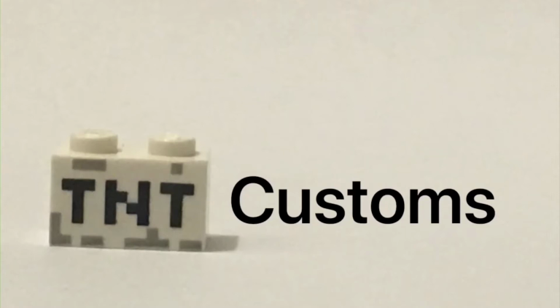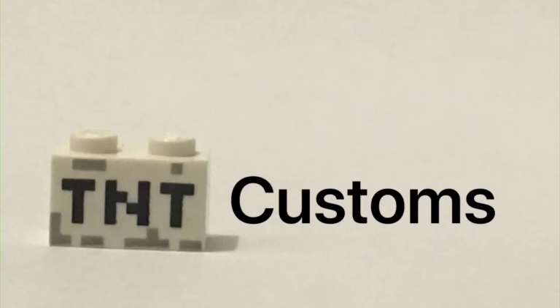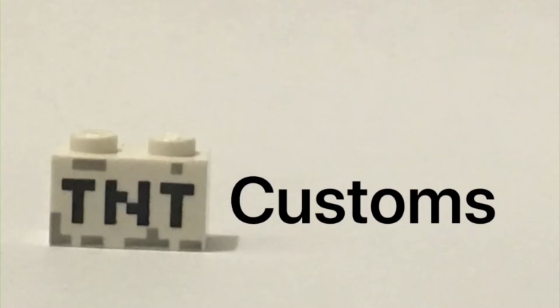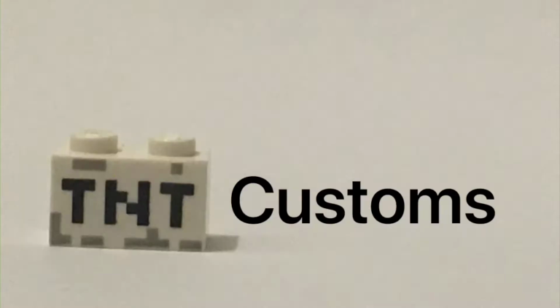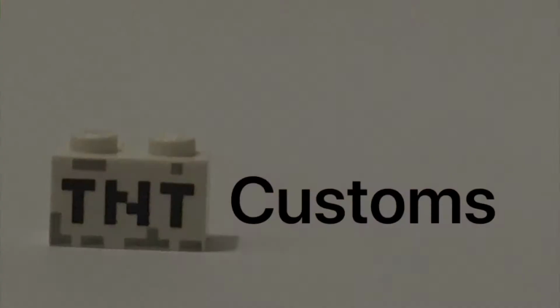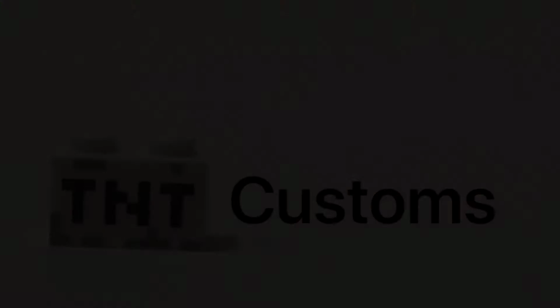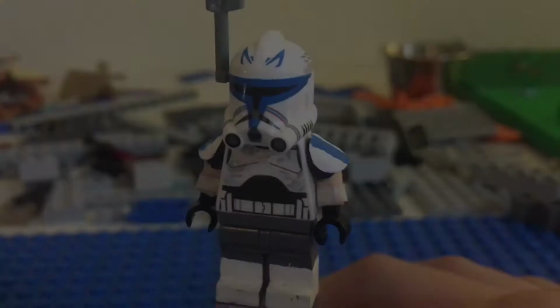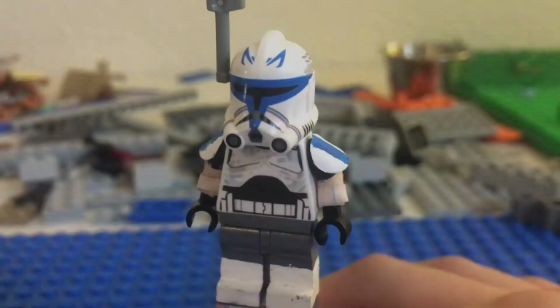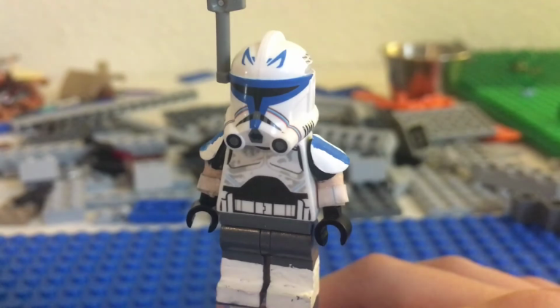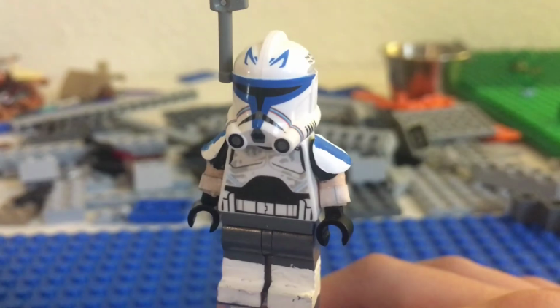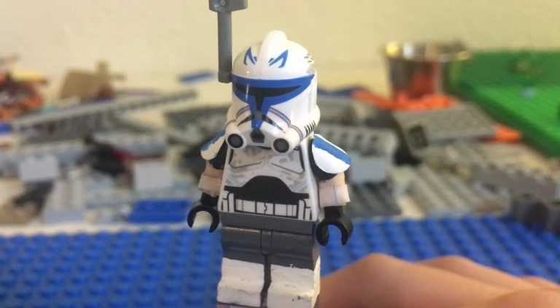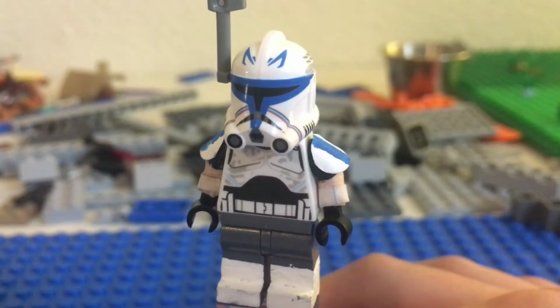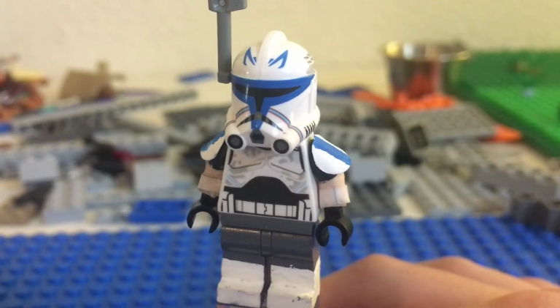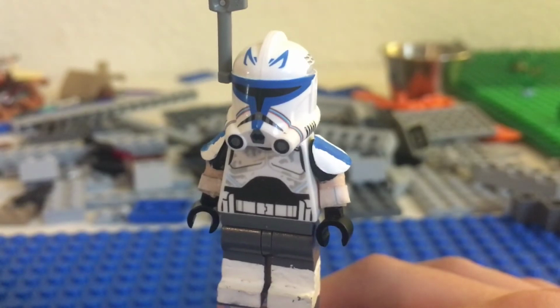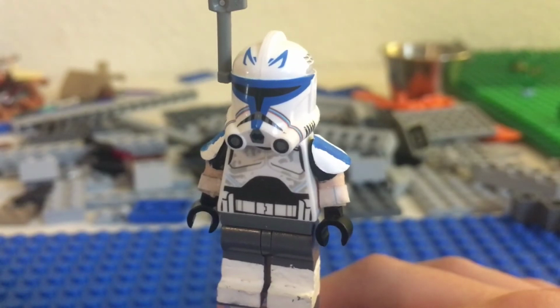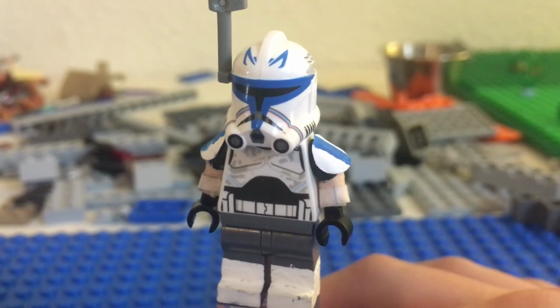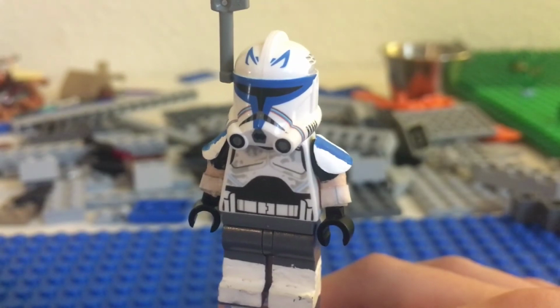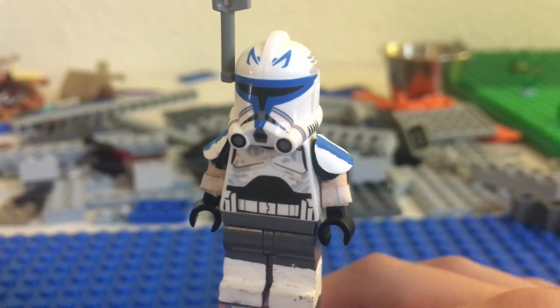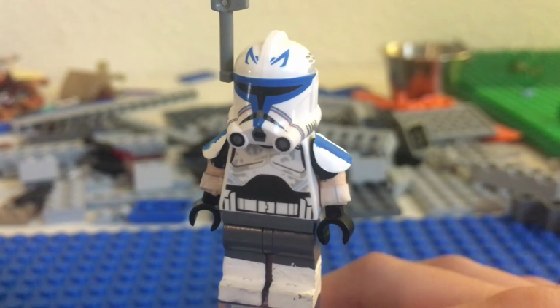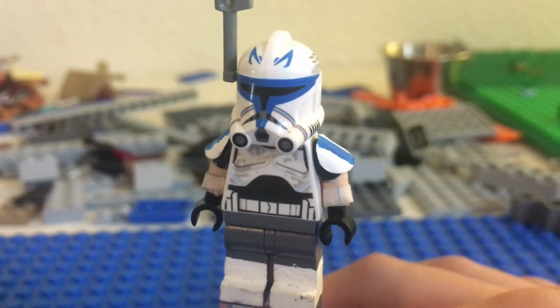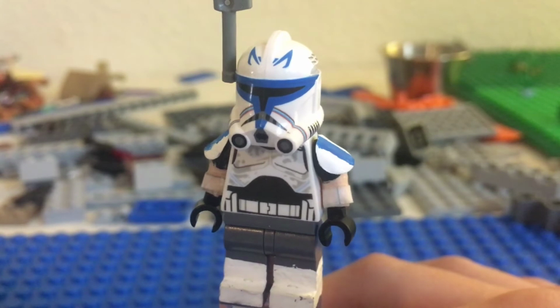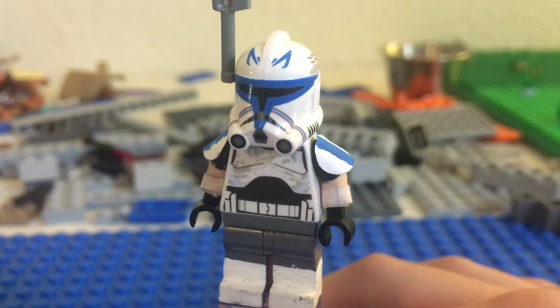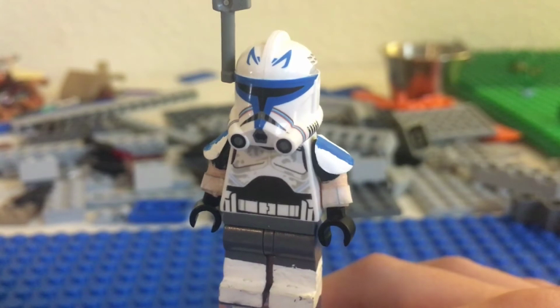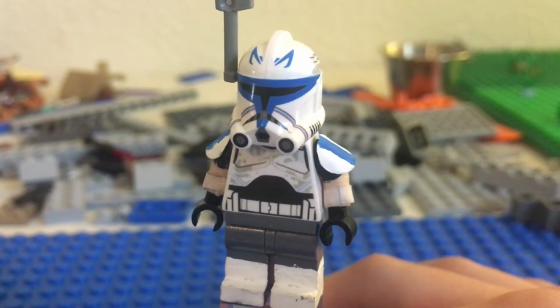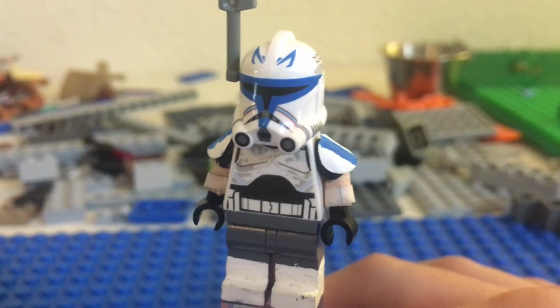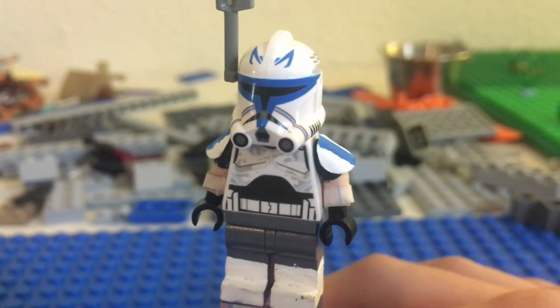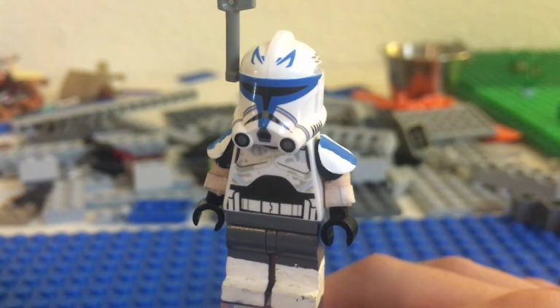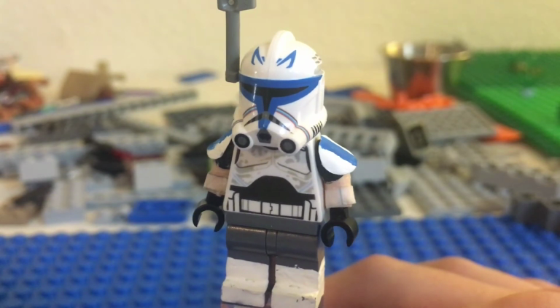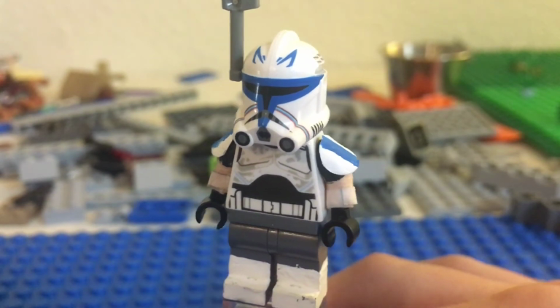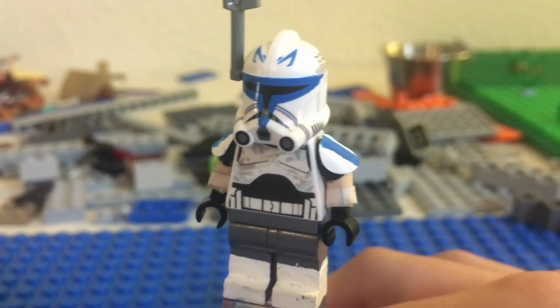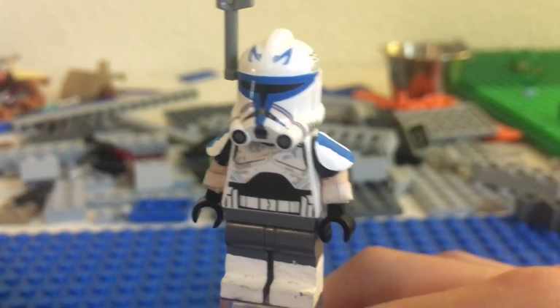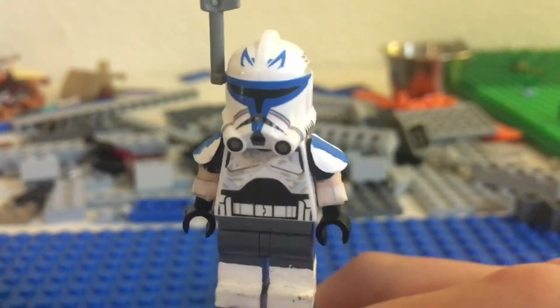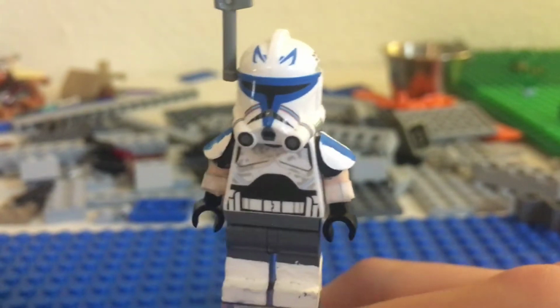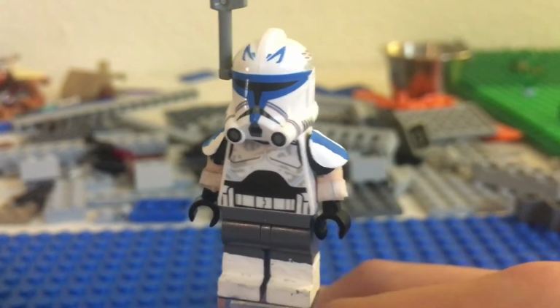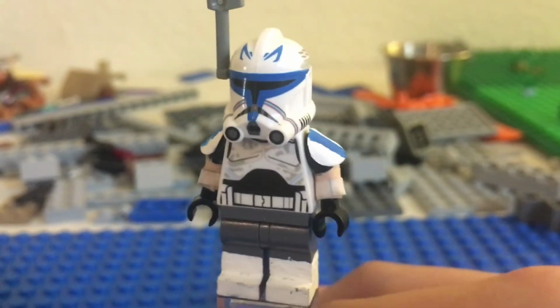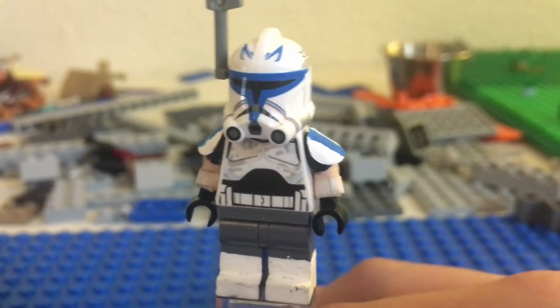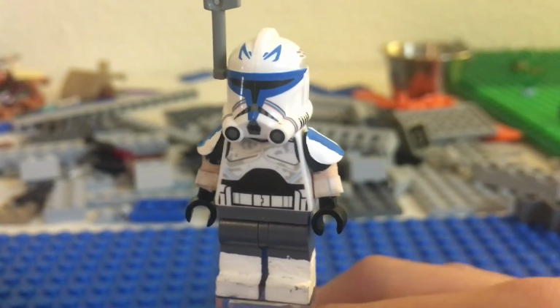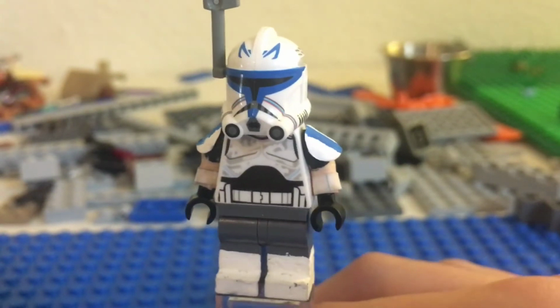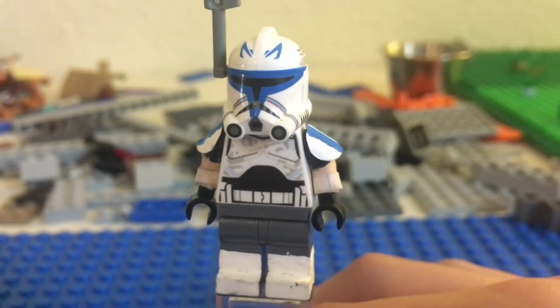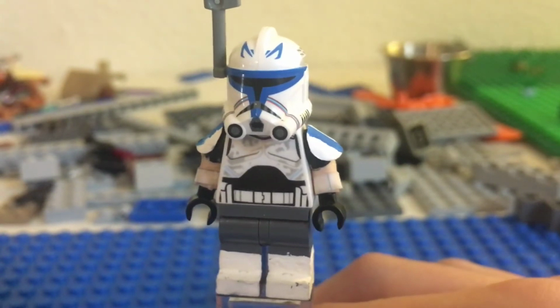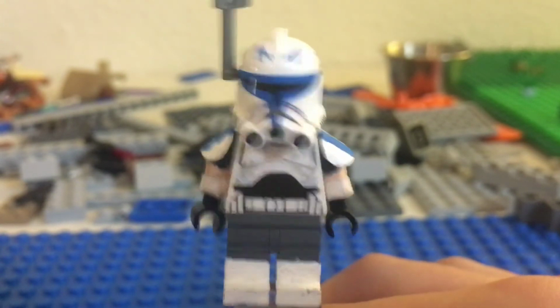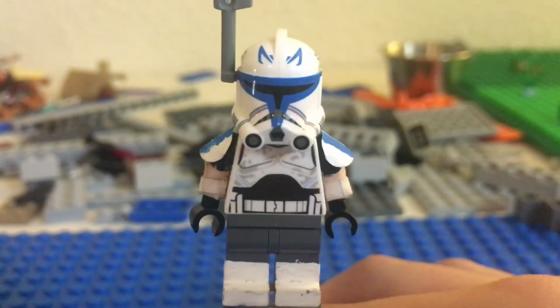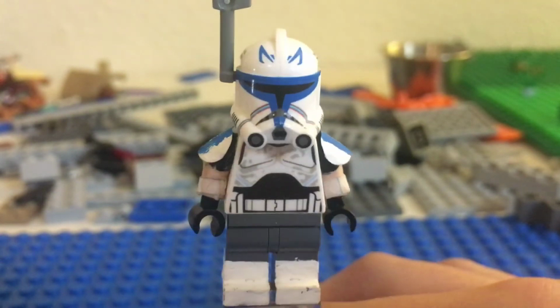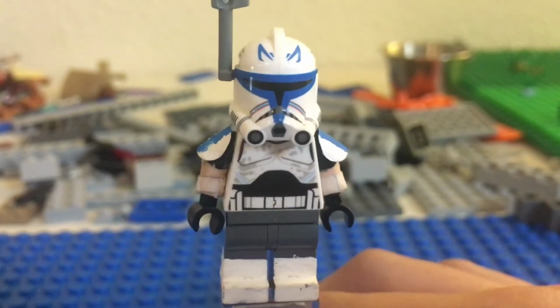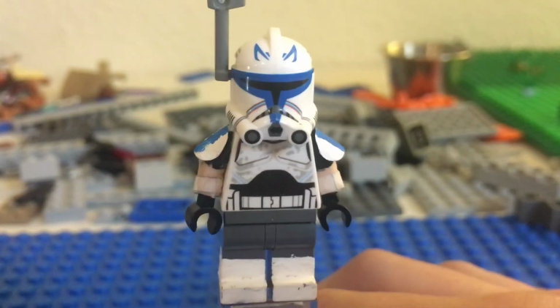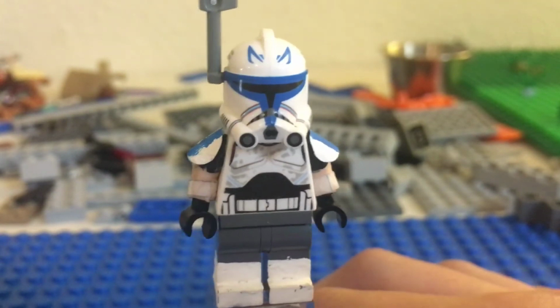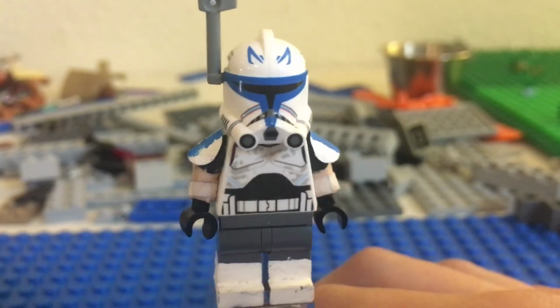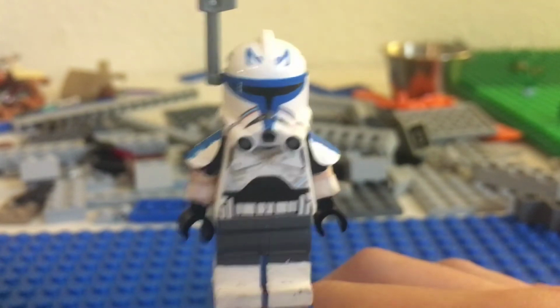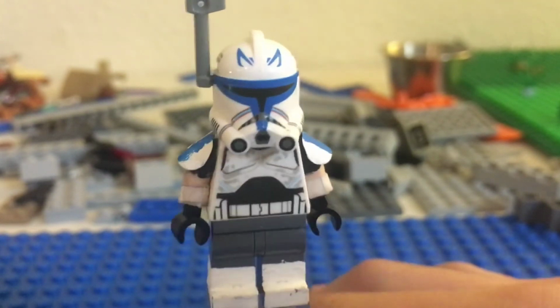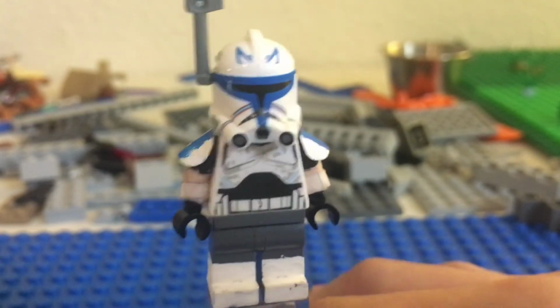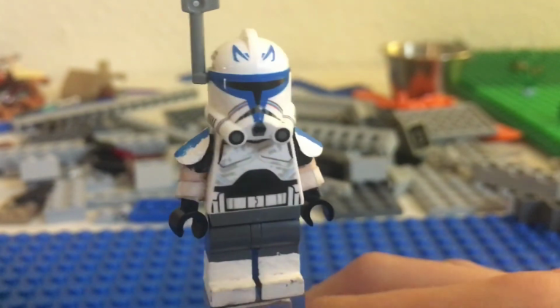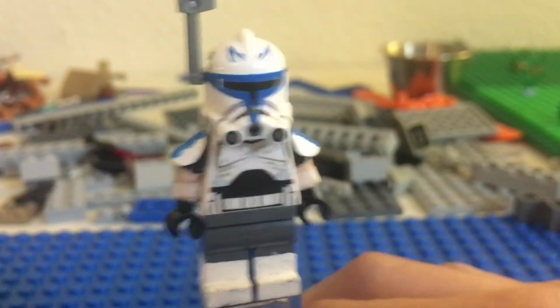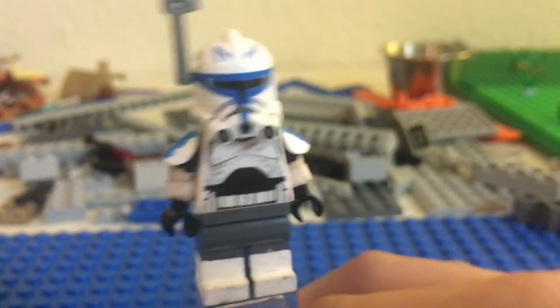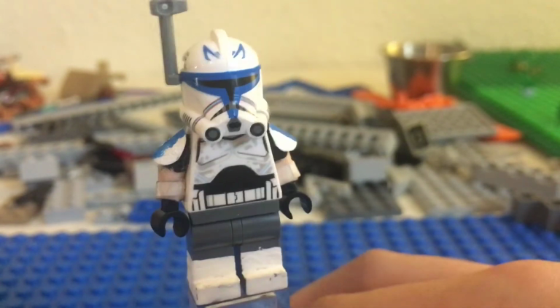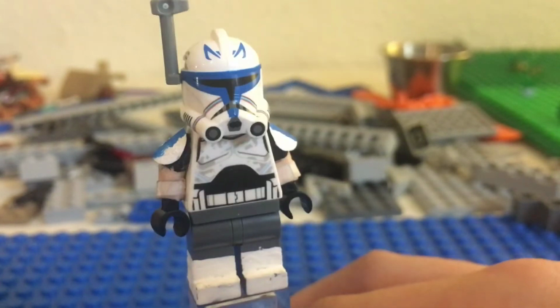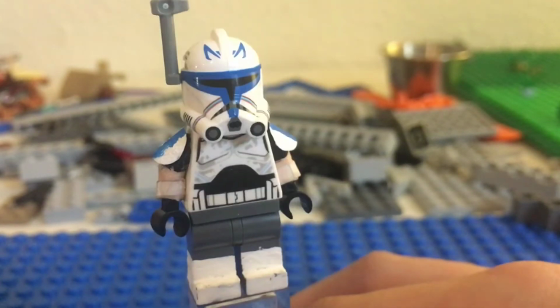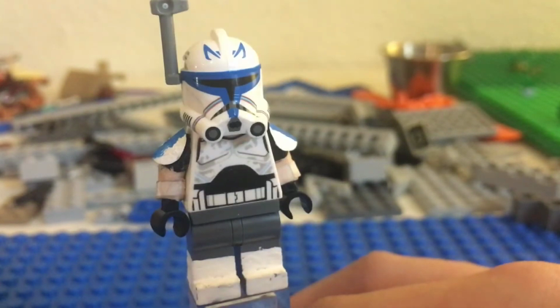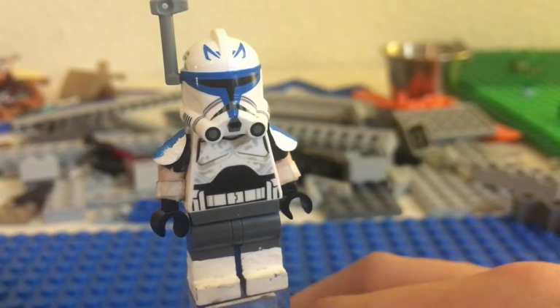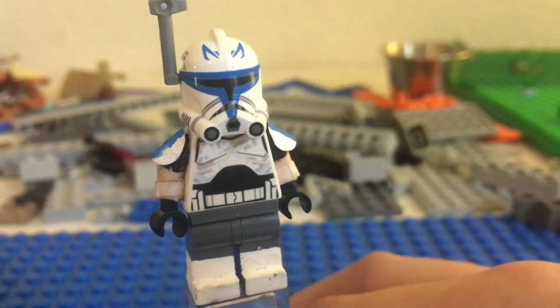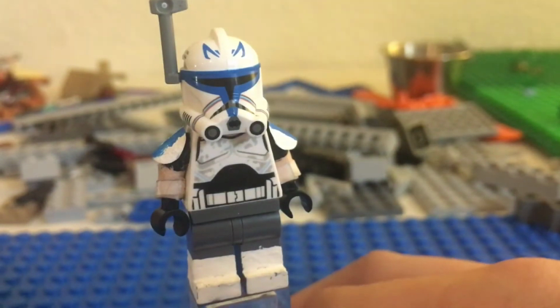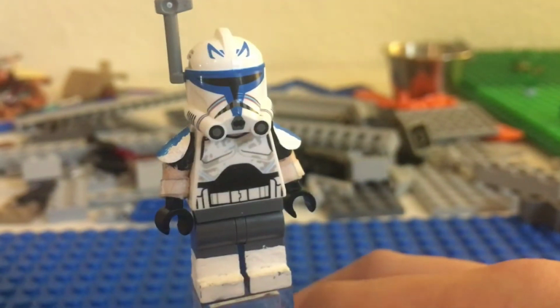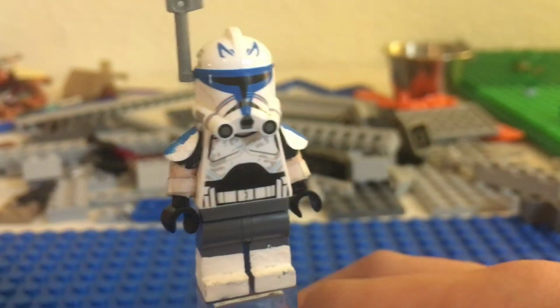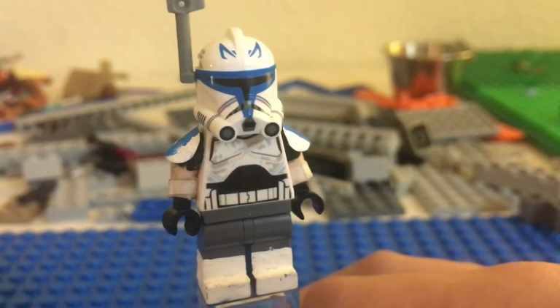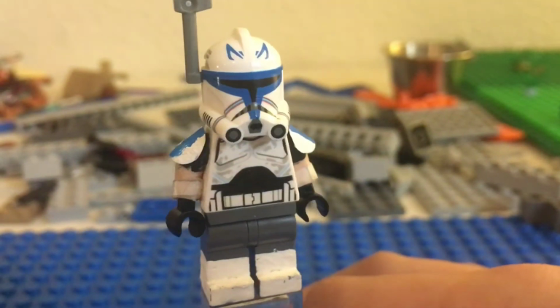Hello guys, TNT Customs here, back with another video, and today I am going to be showing you my custom Old Man Rex.